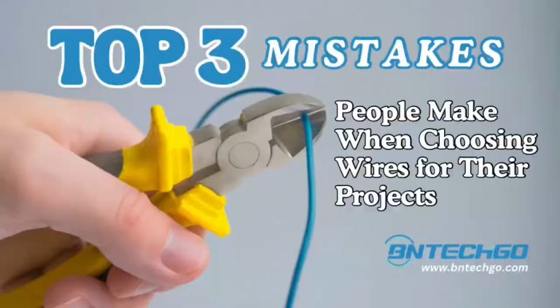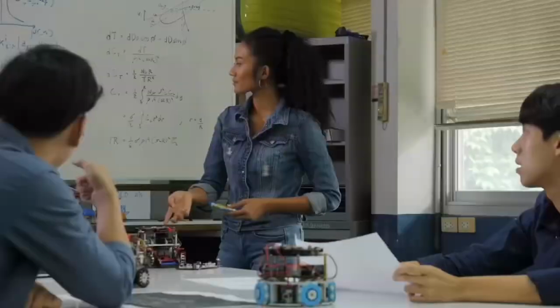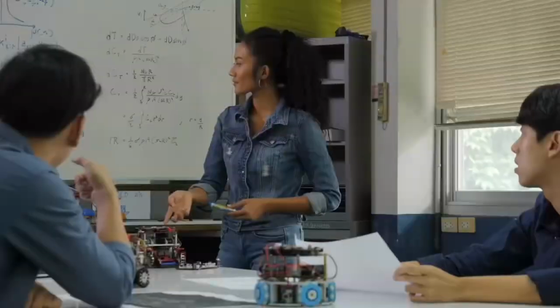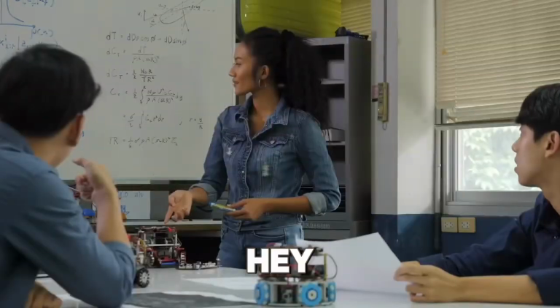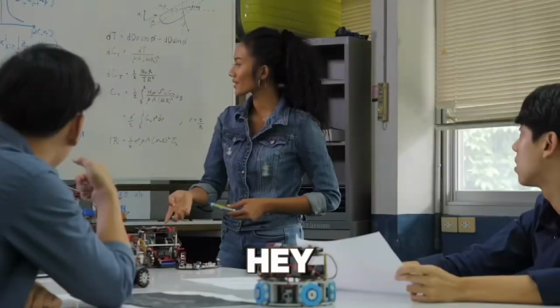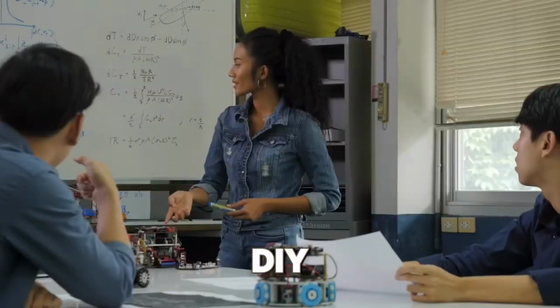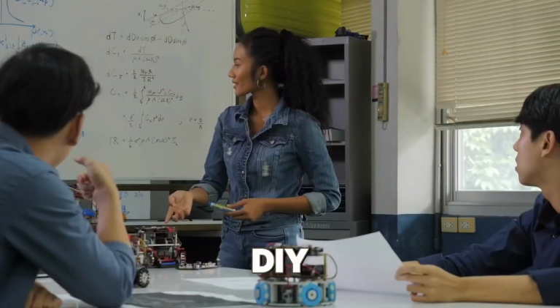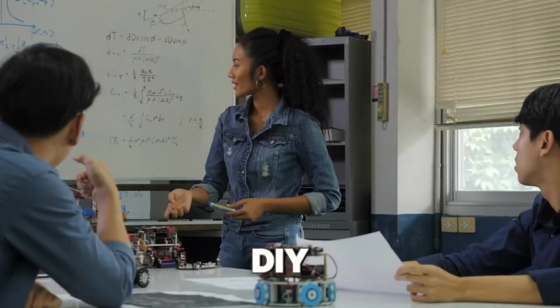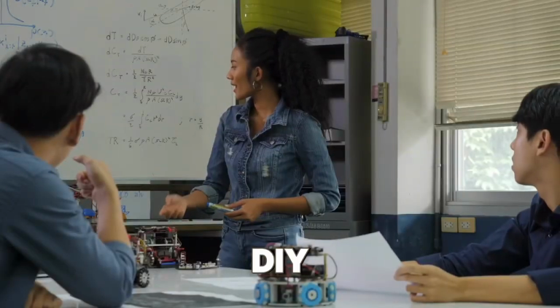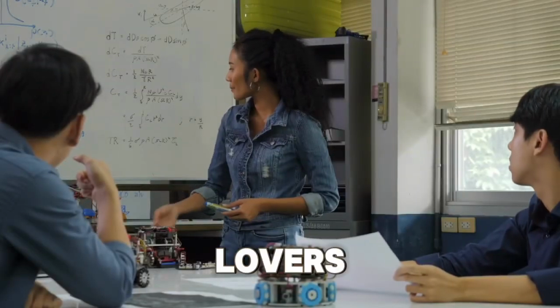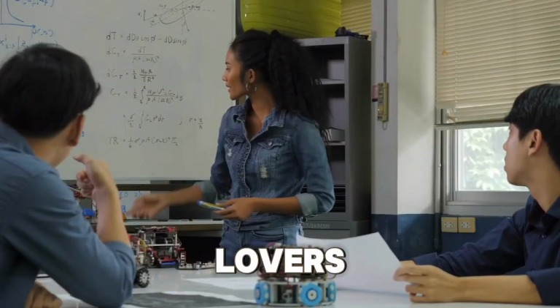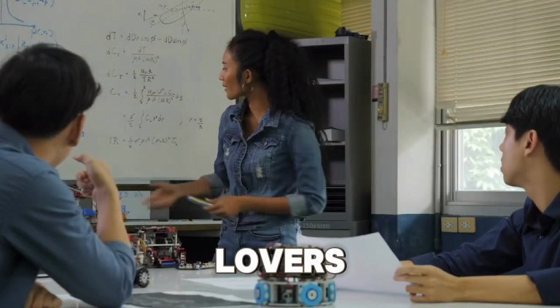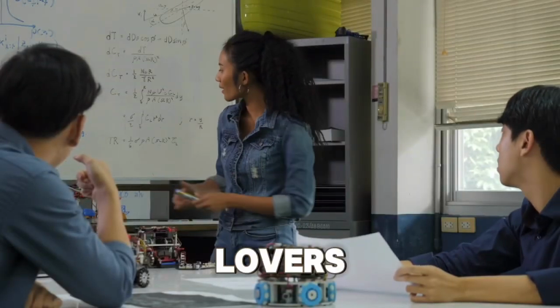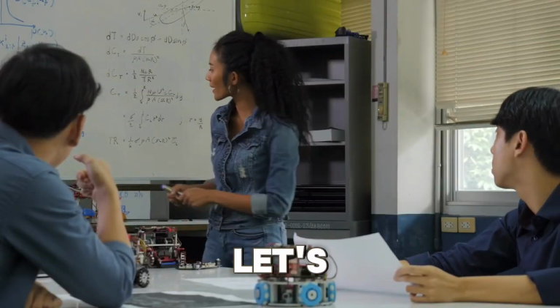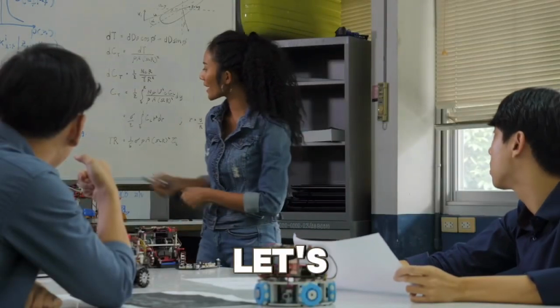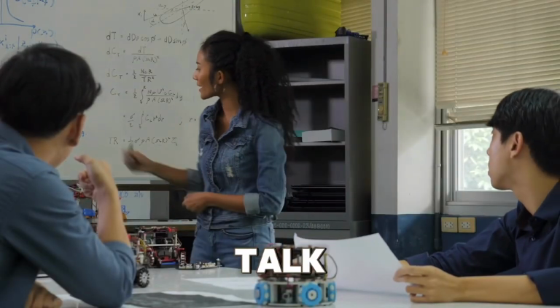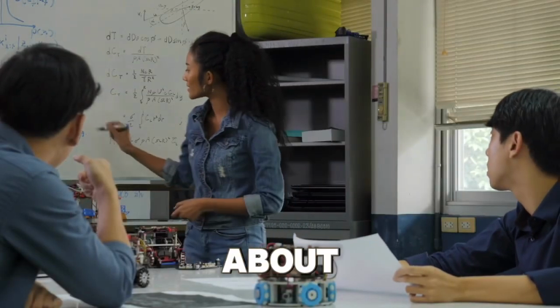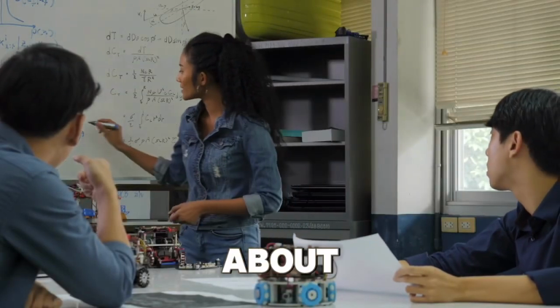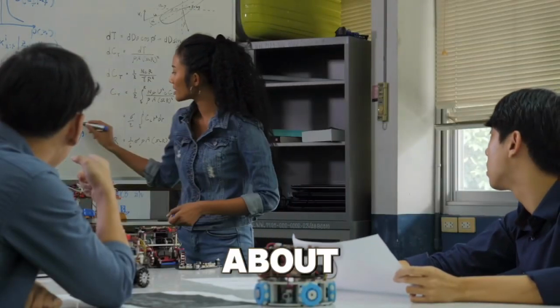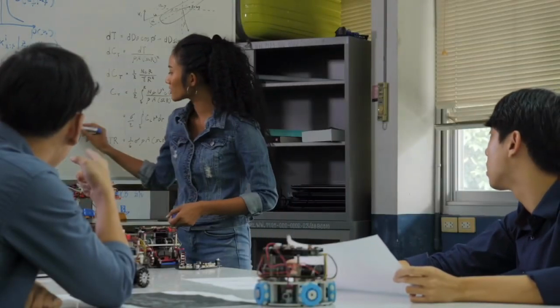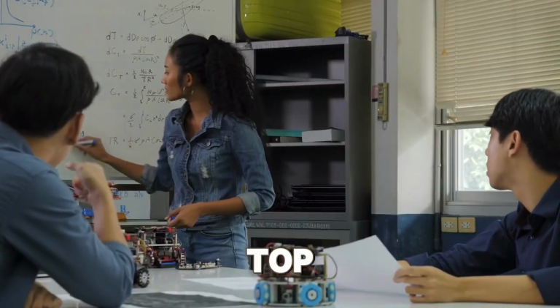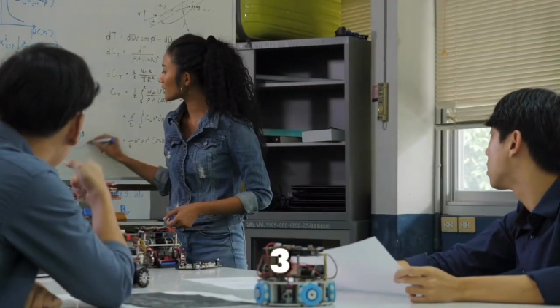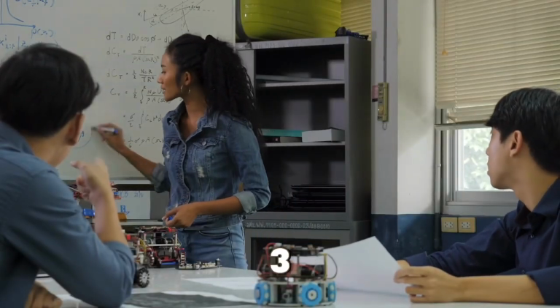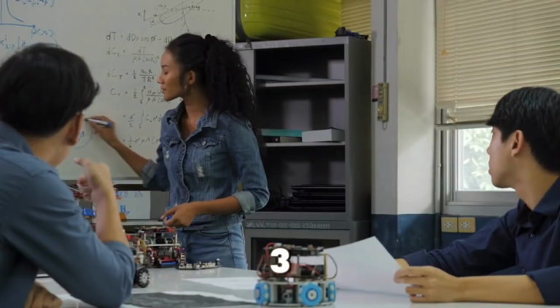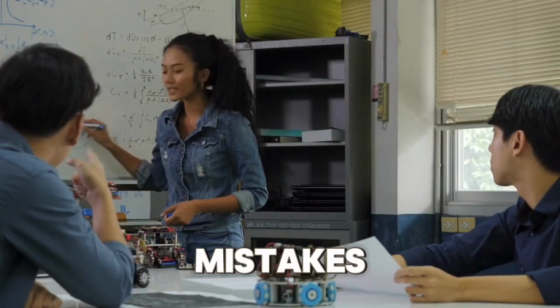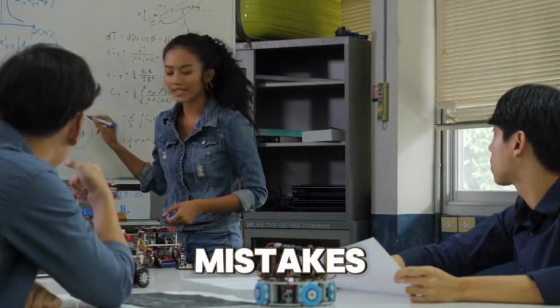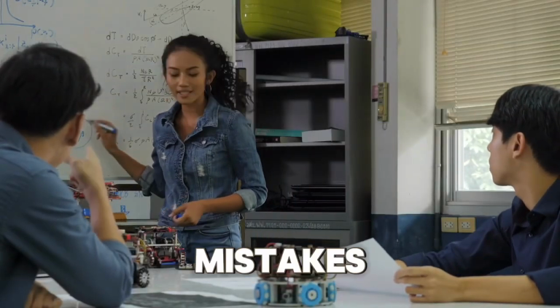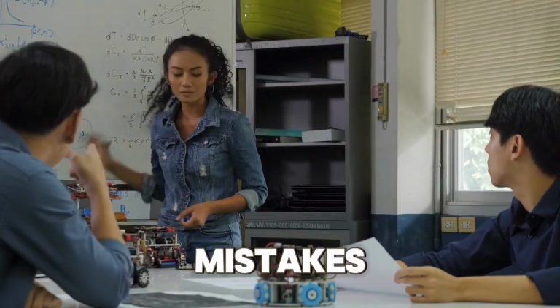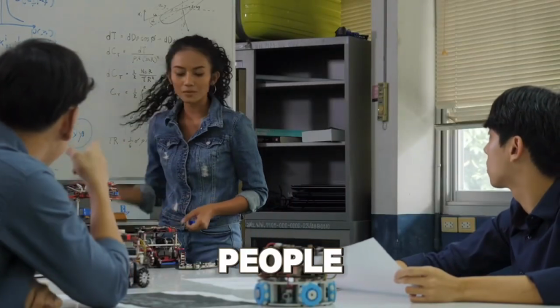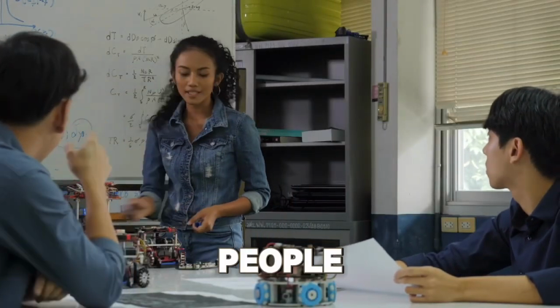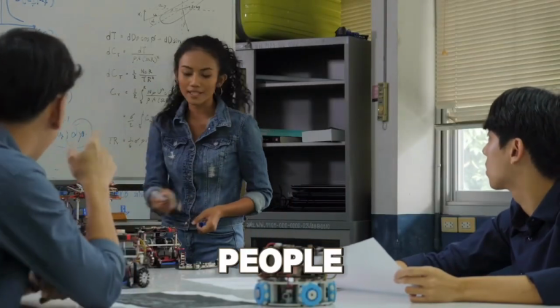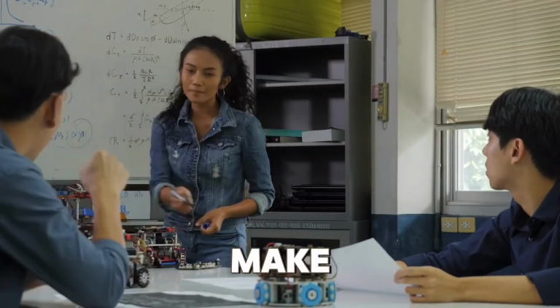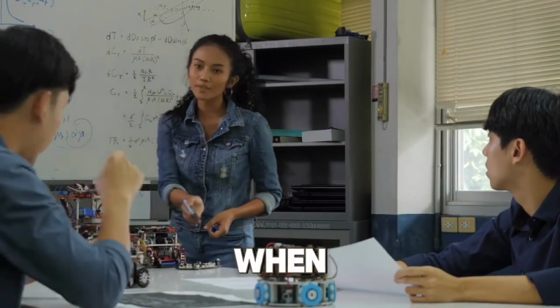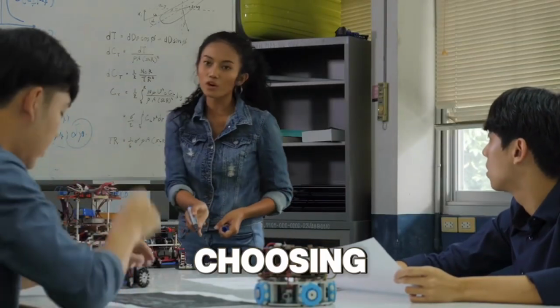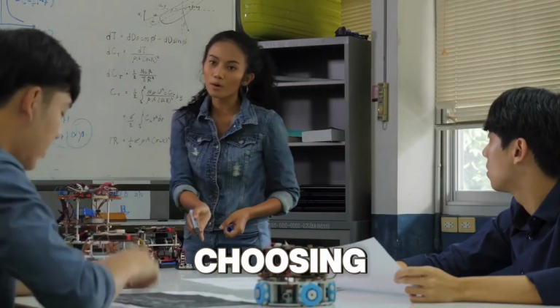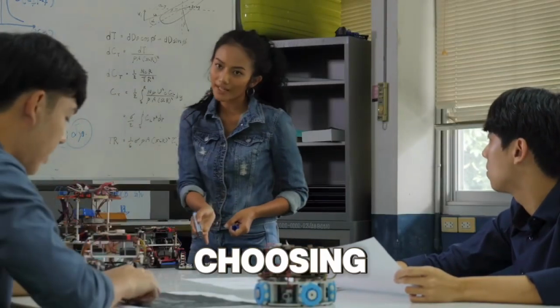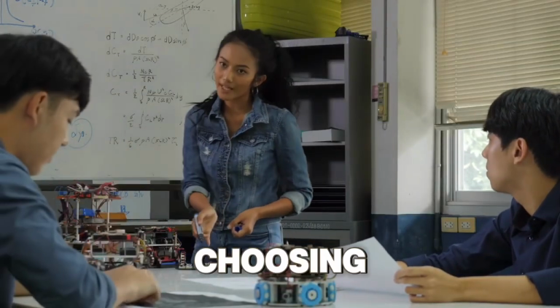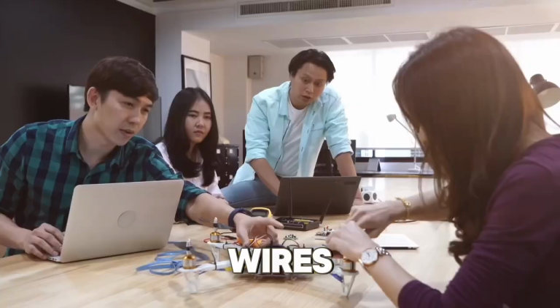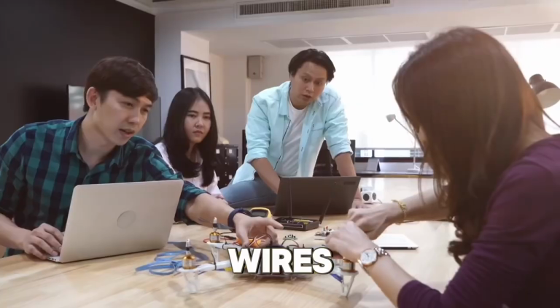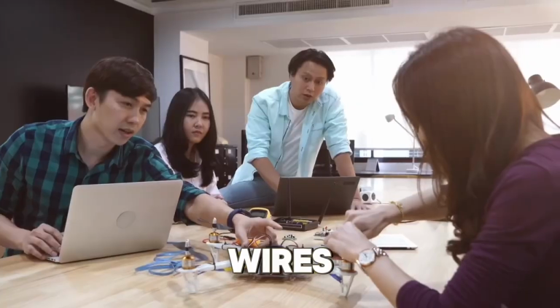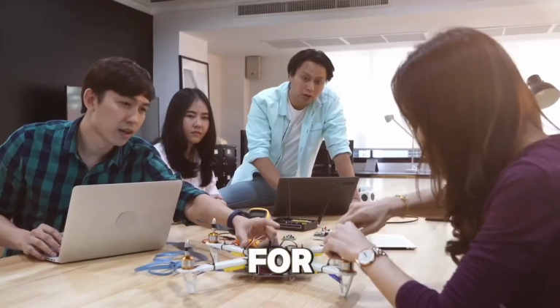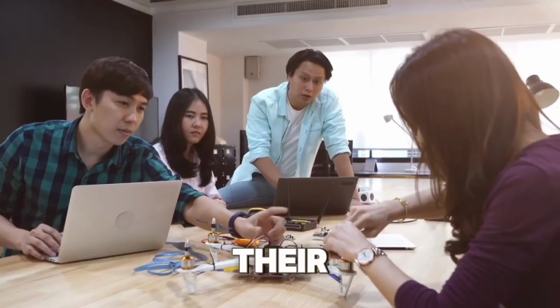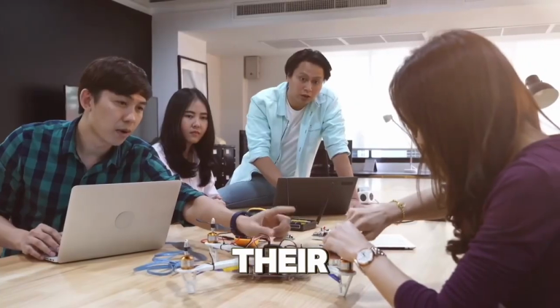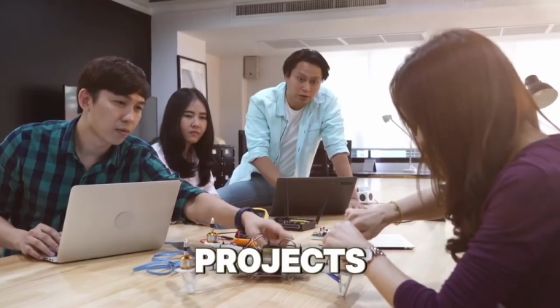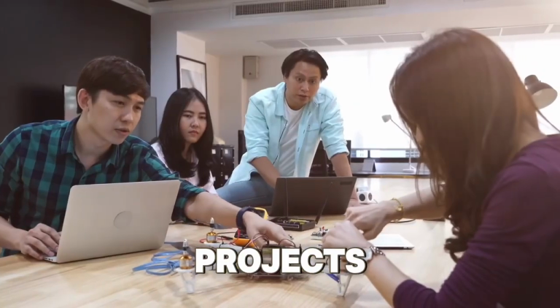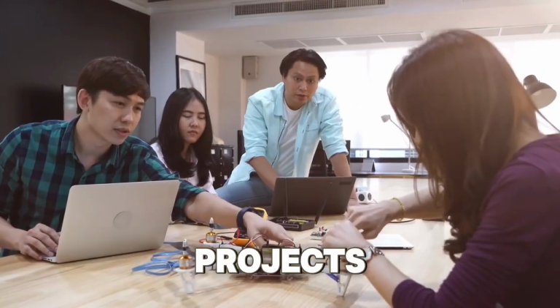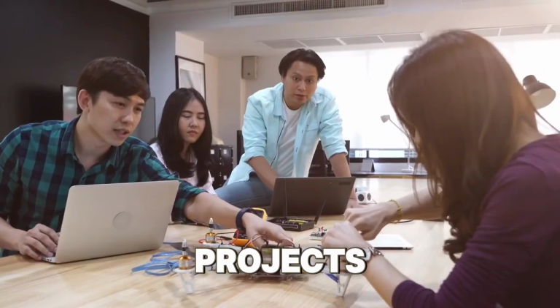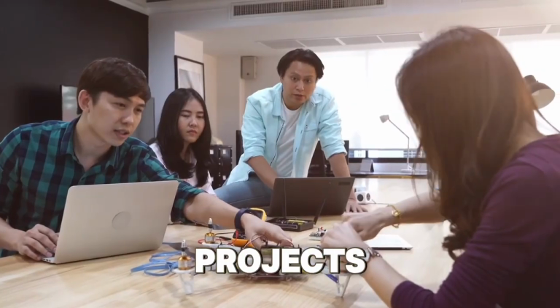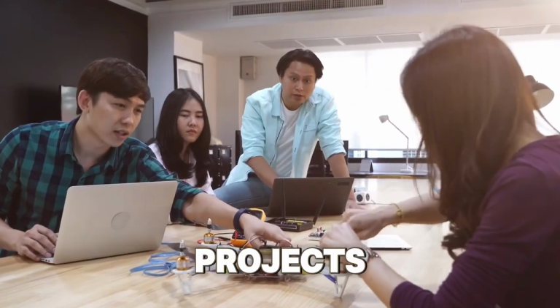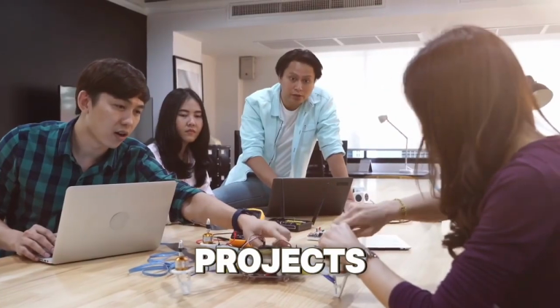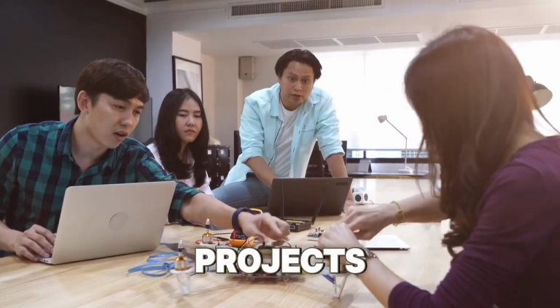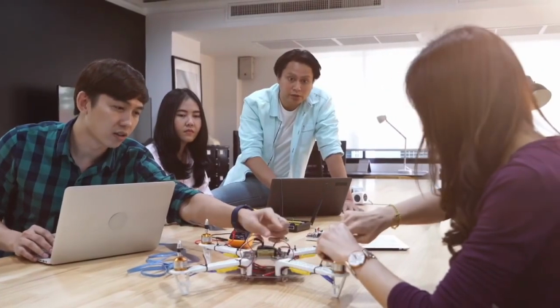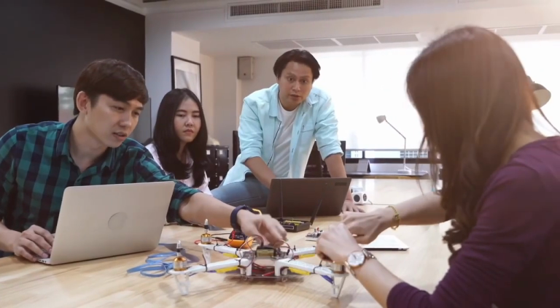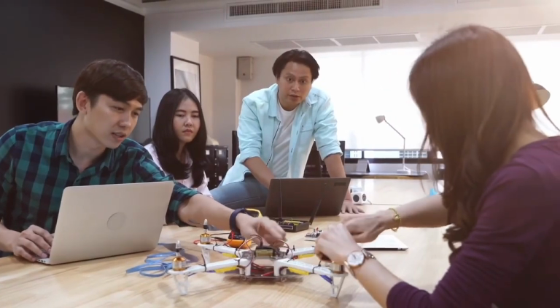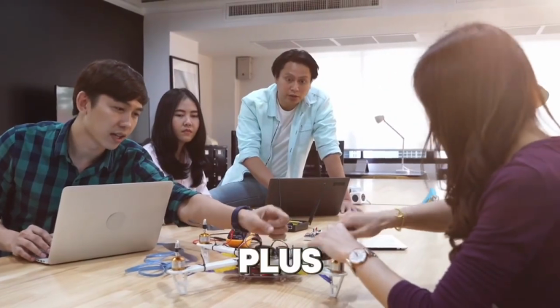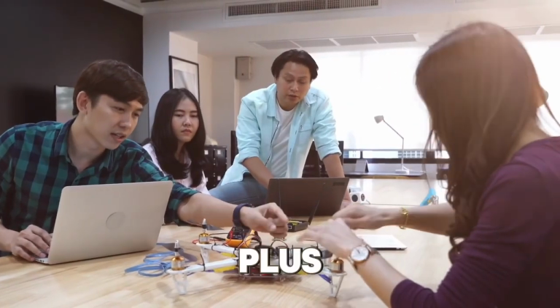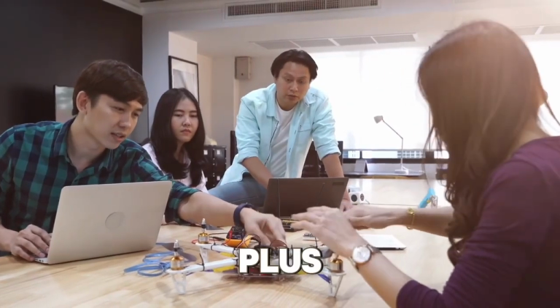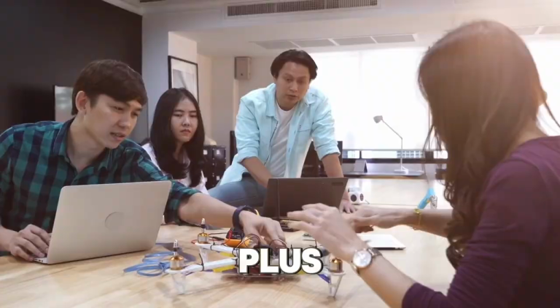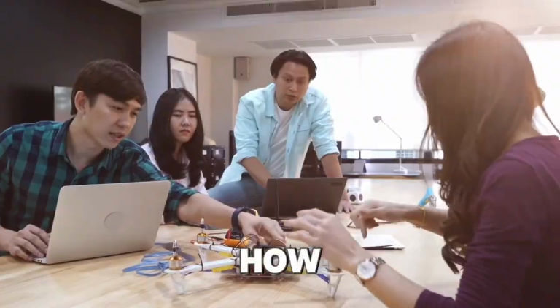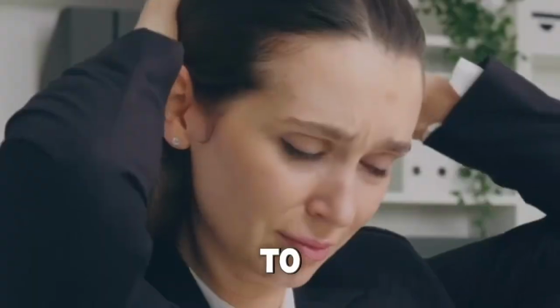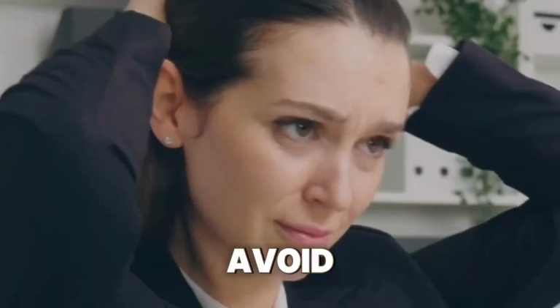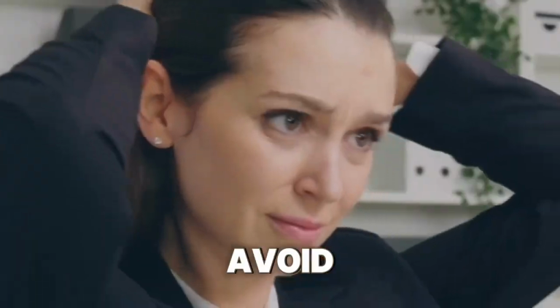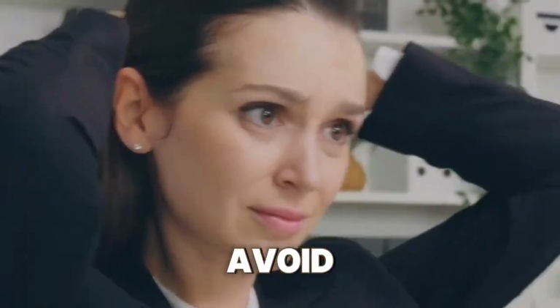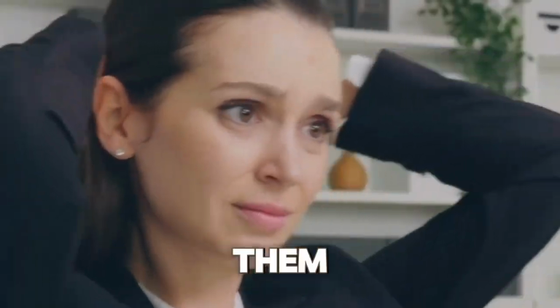Hey DIY lovers, let's talk about the top three mistakes people make when choosing wires for their projects, plus how to avoid them.